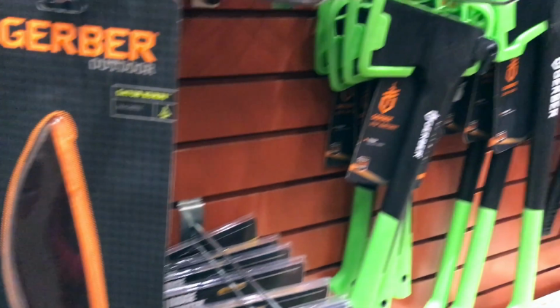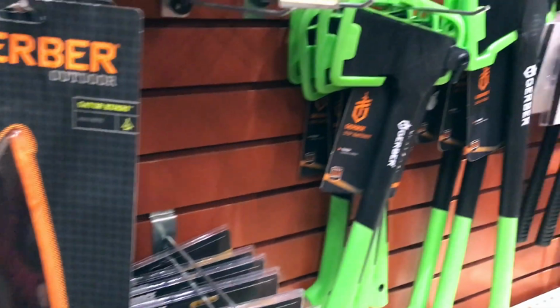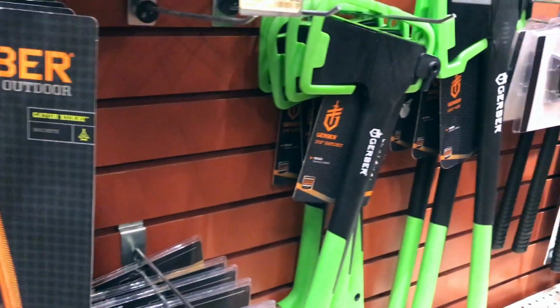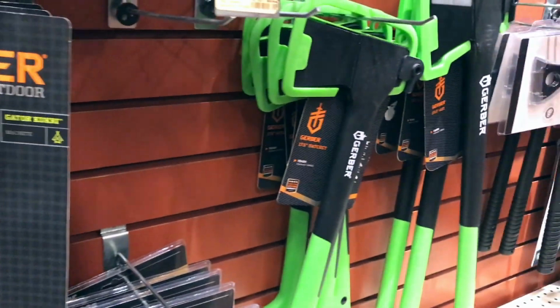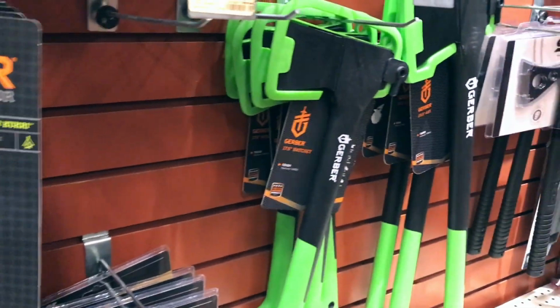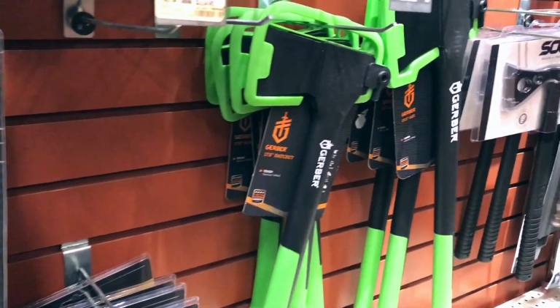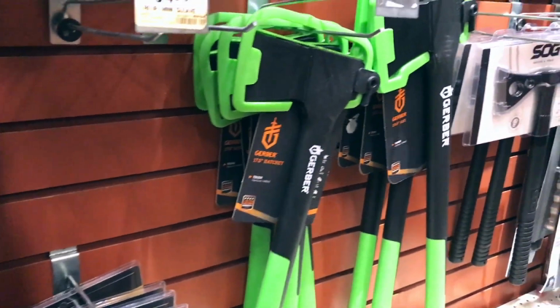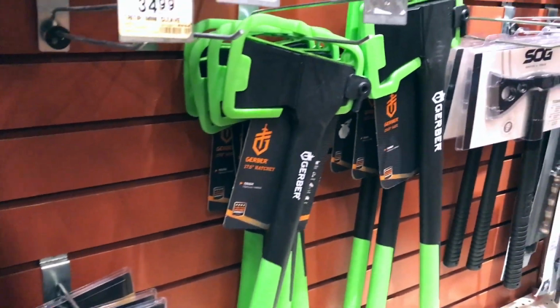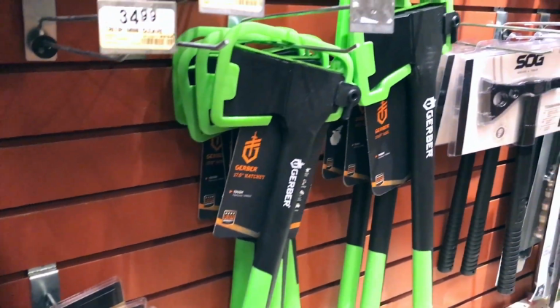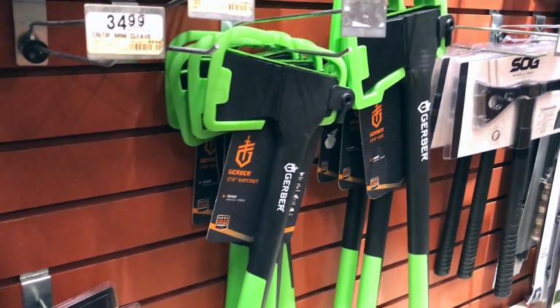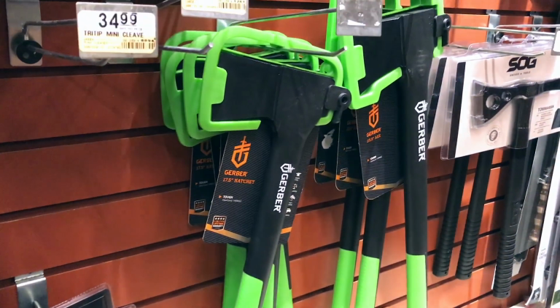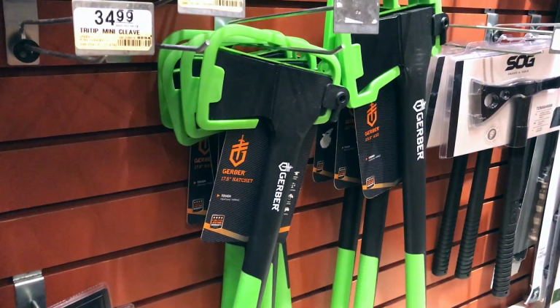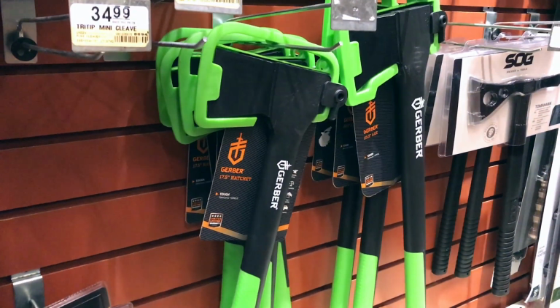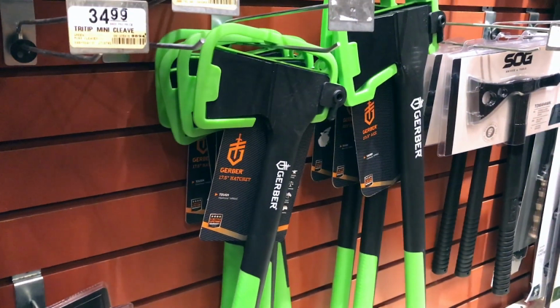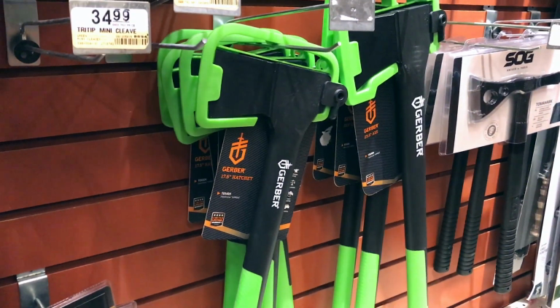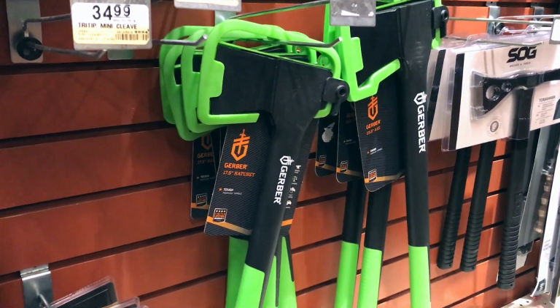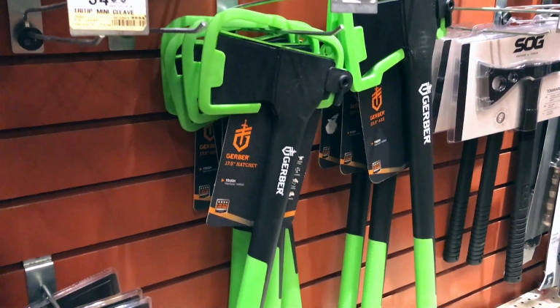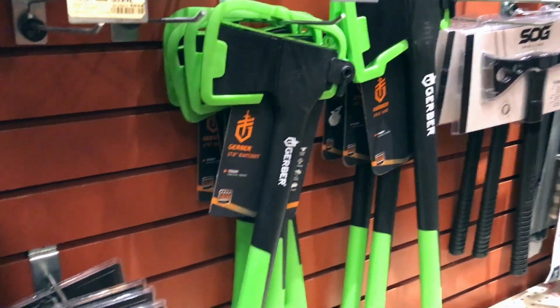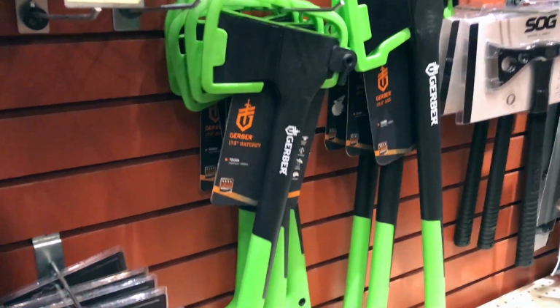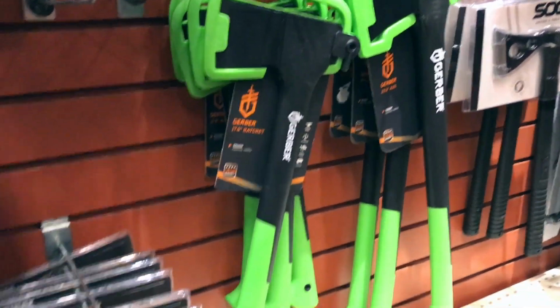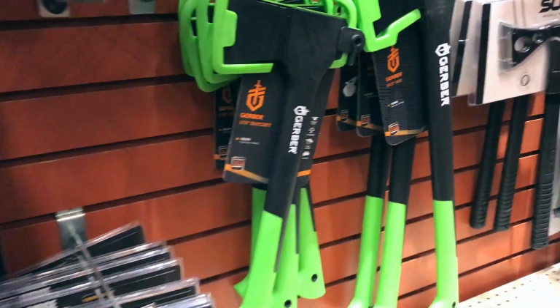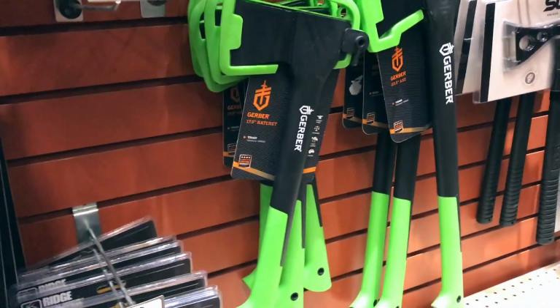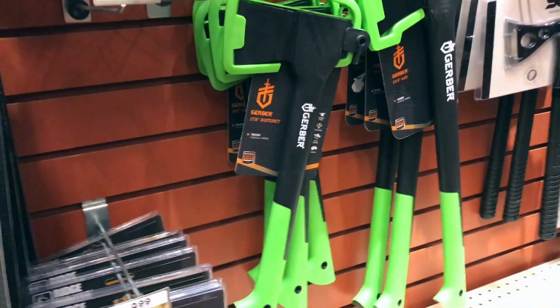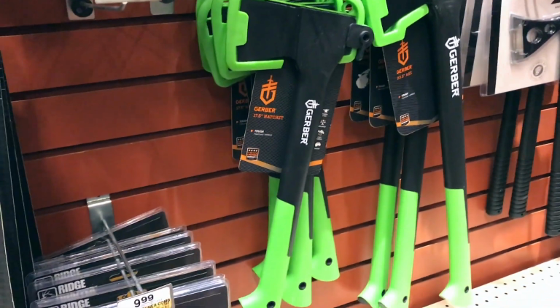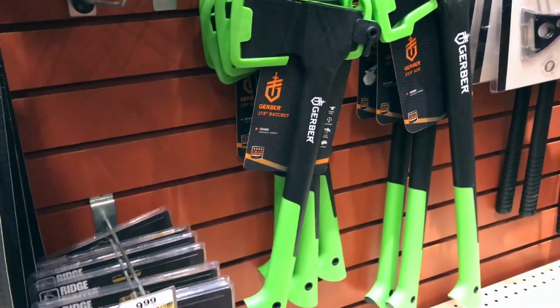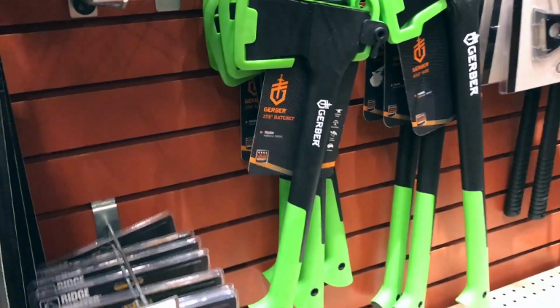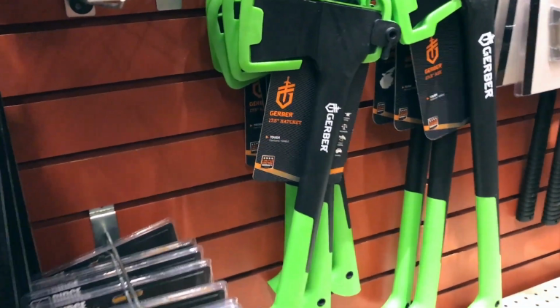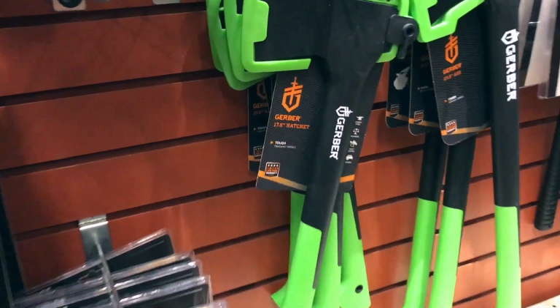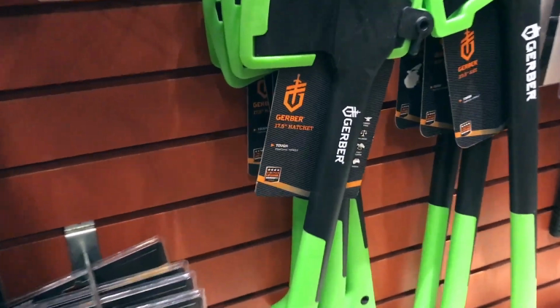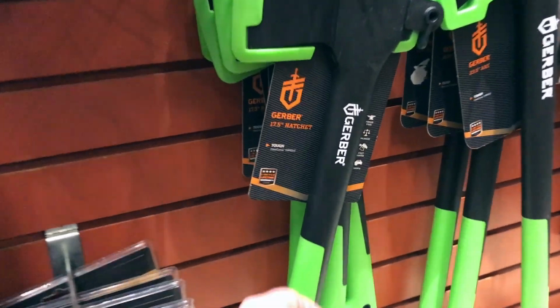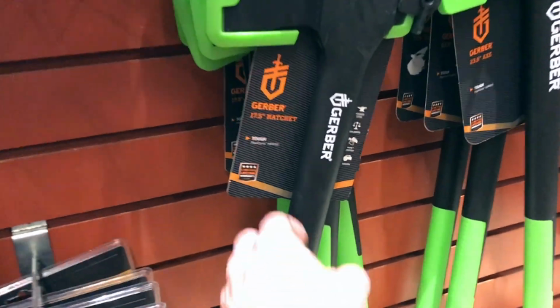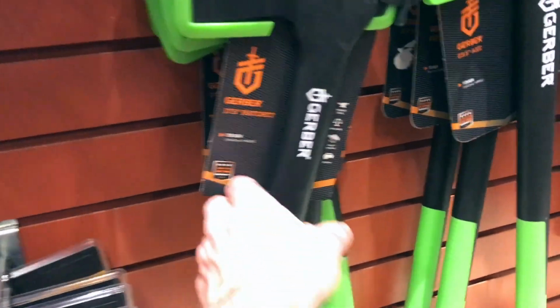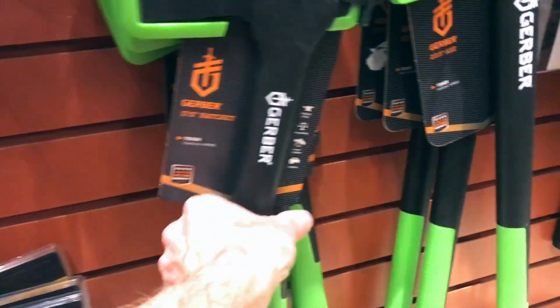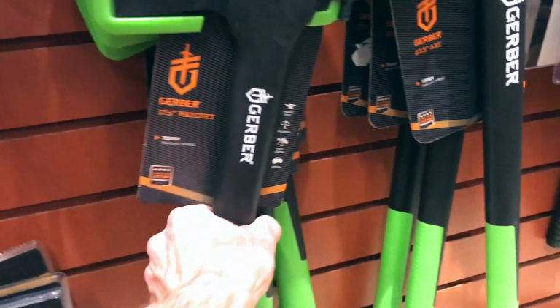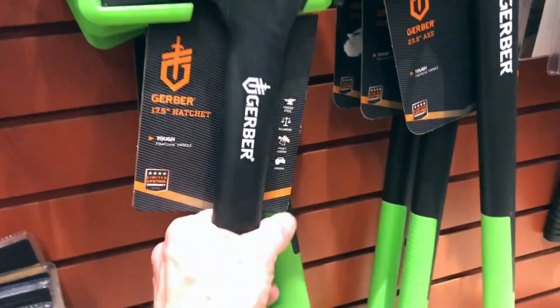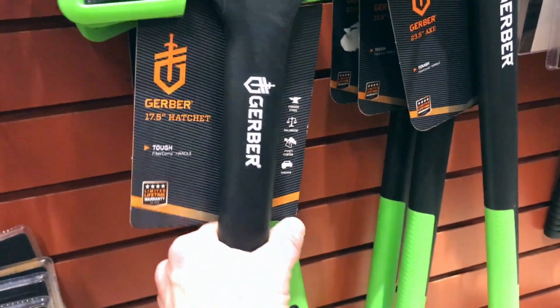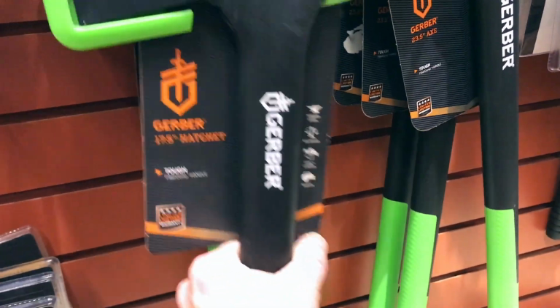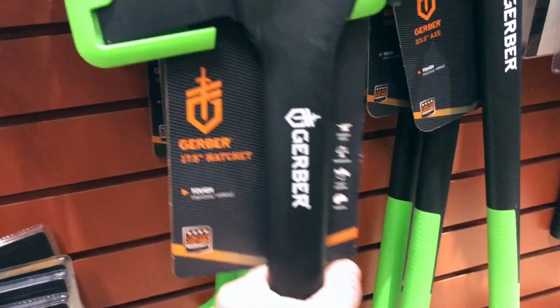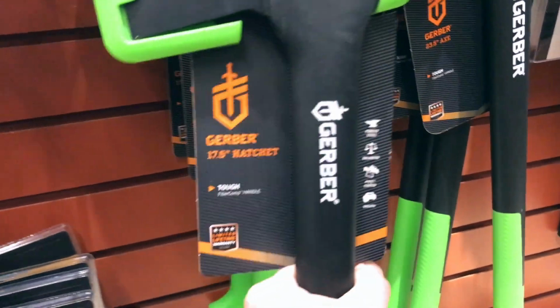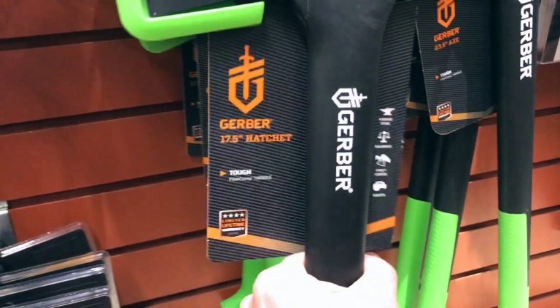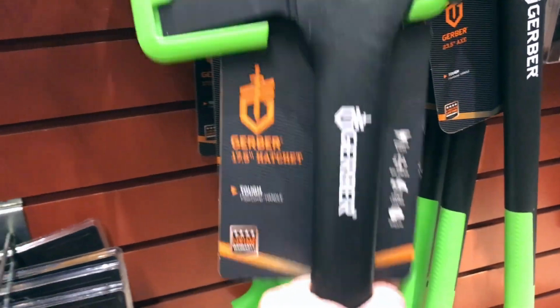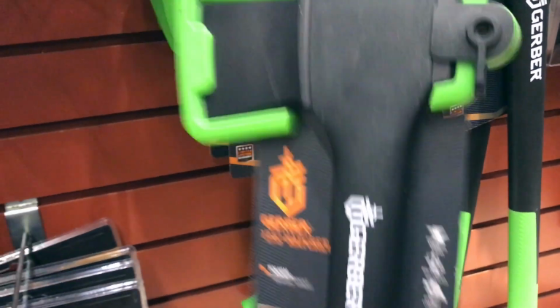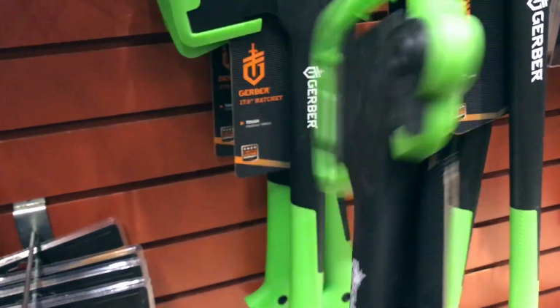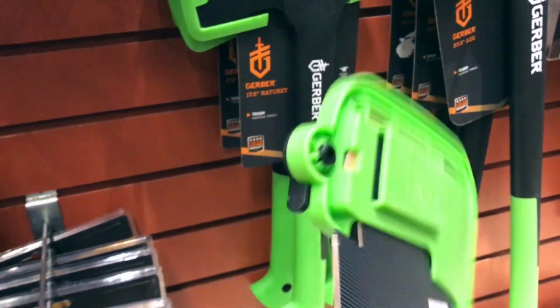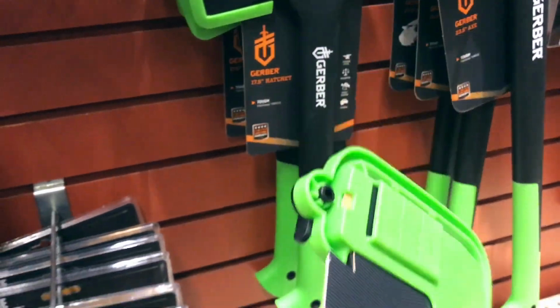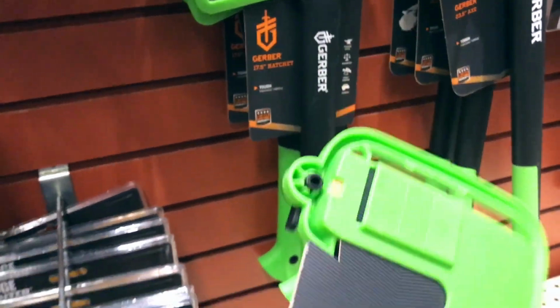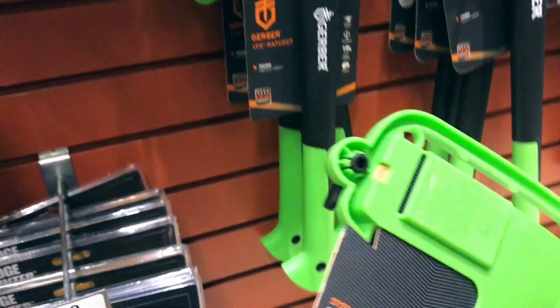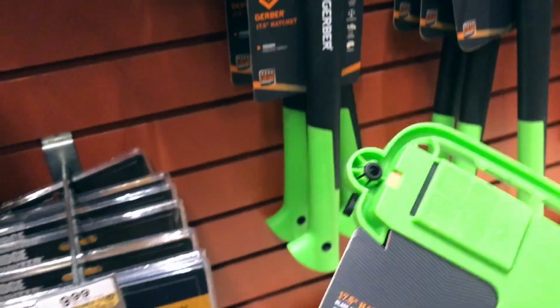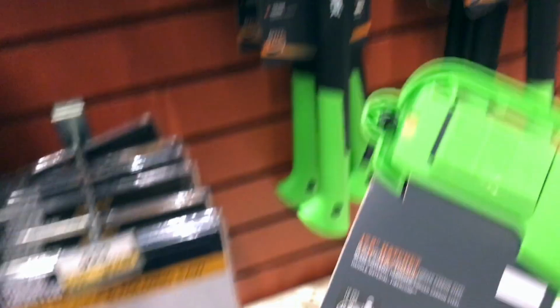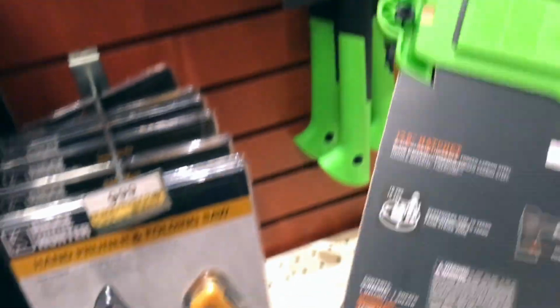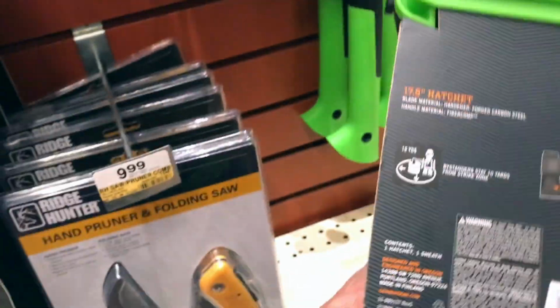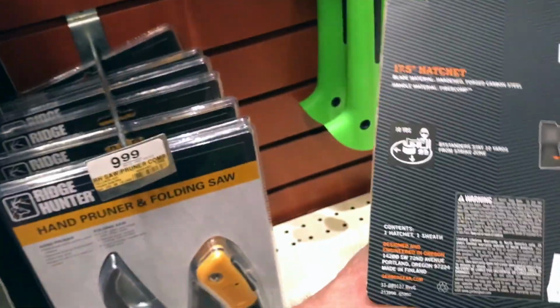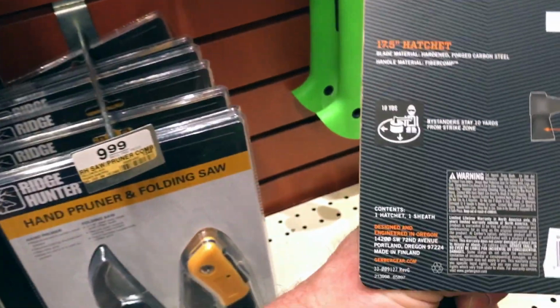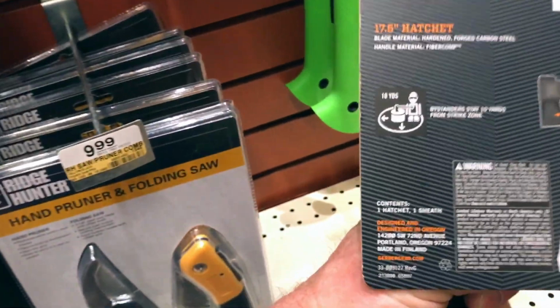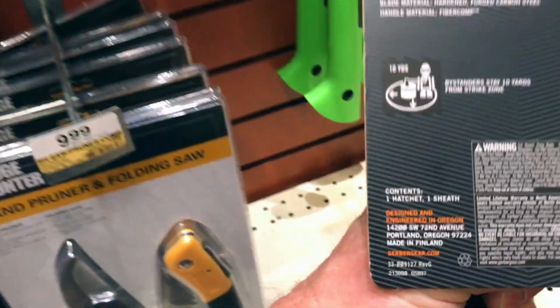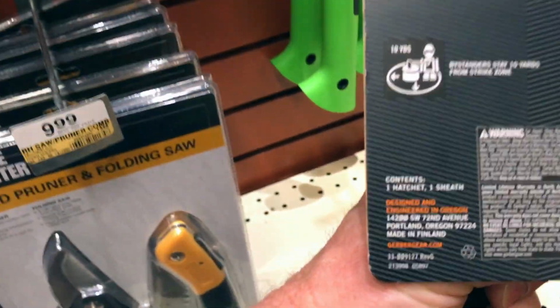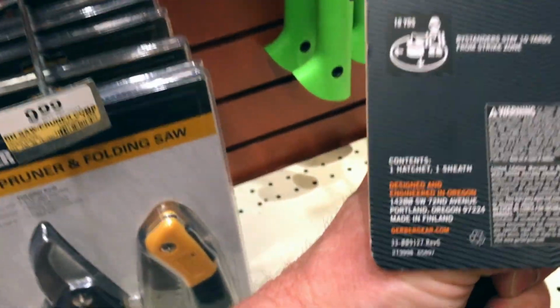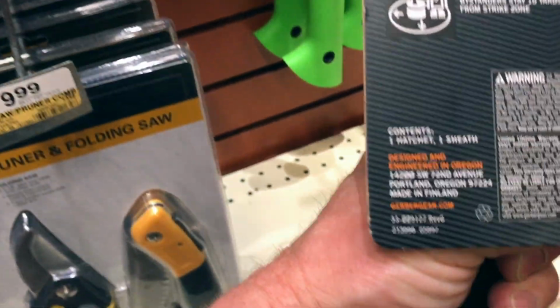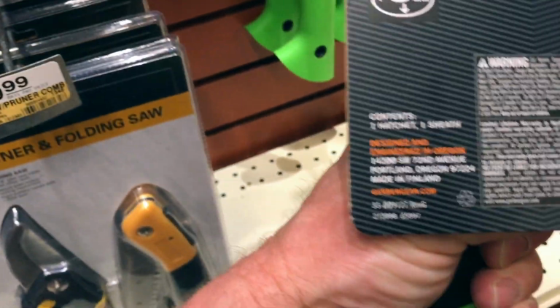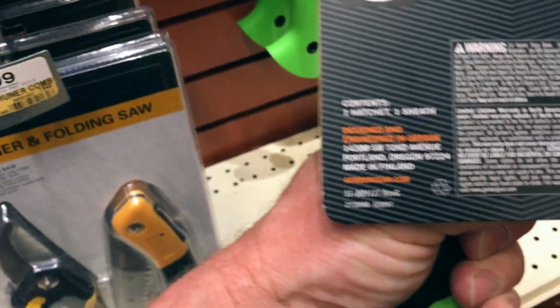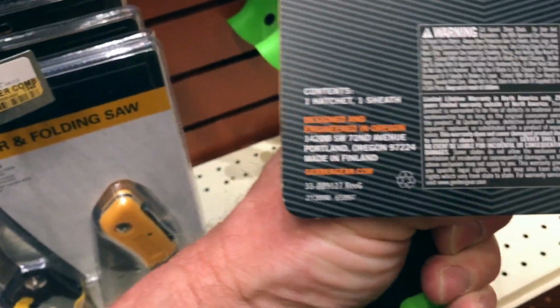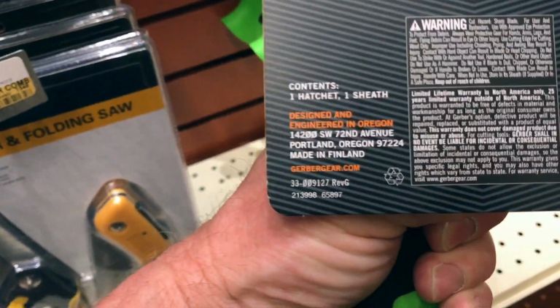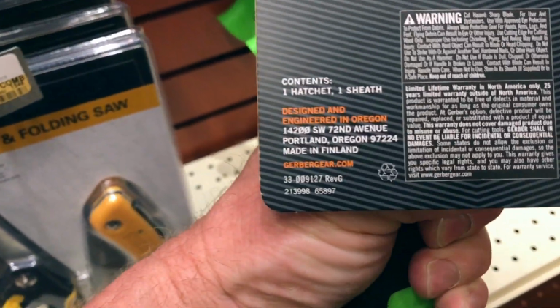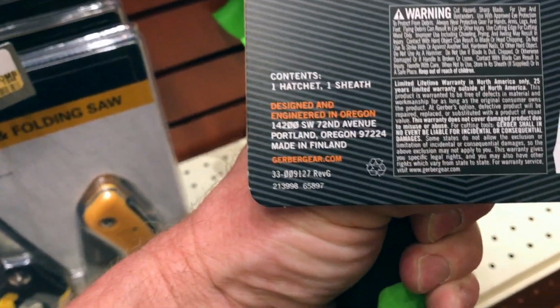The Gerber axes are still made in Finland — these look really nice. I've had one of these; they took a really nice edge.